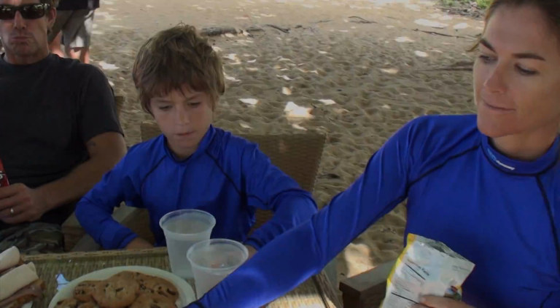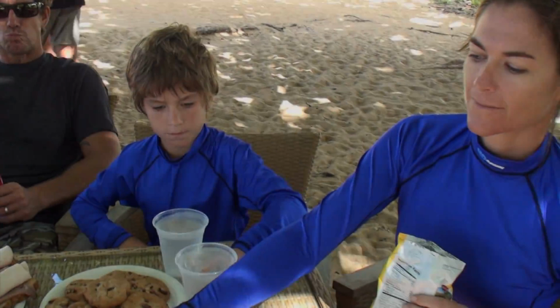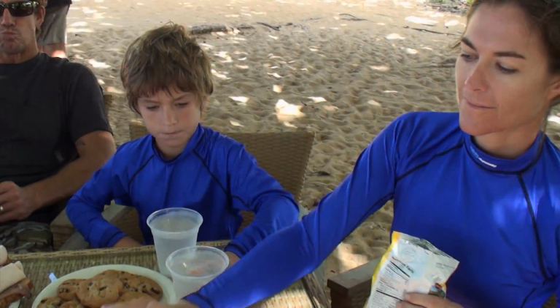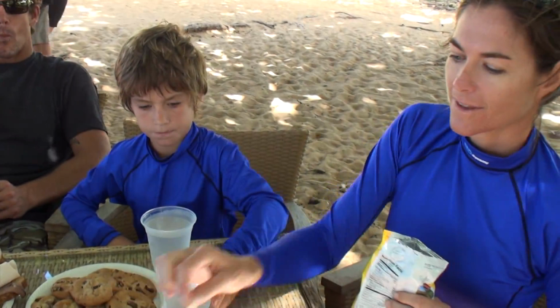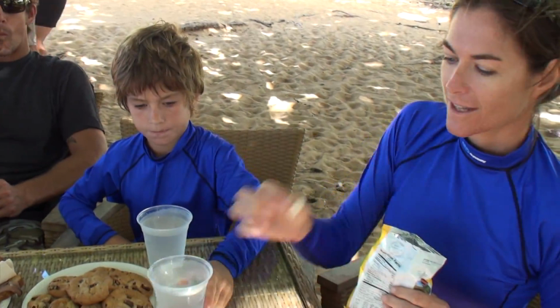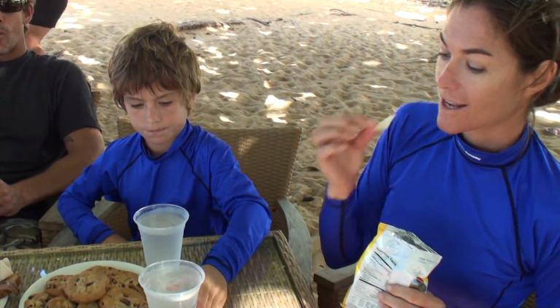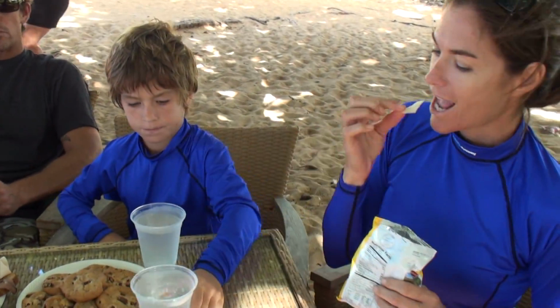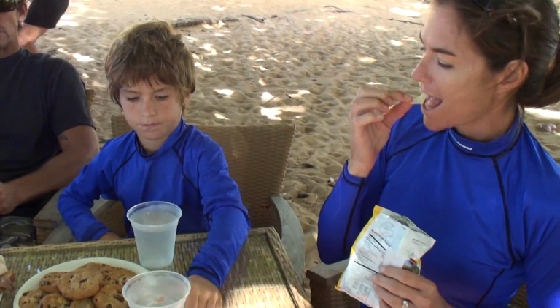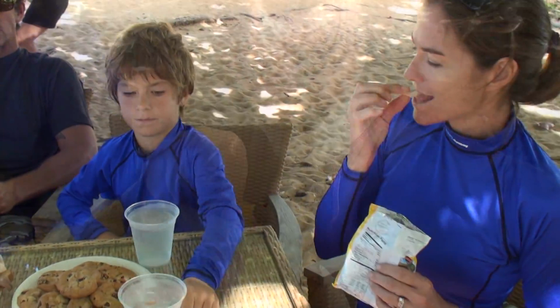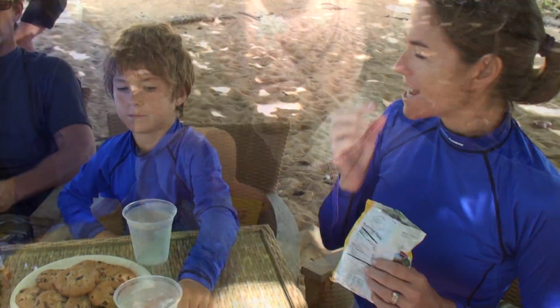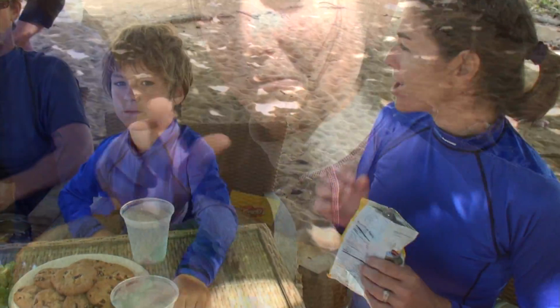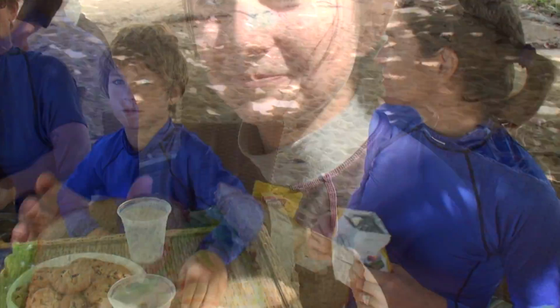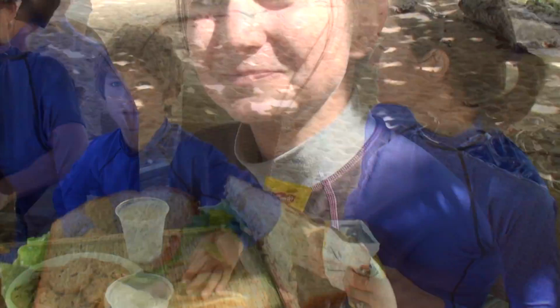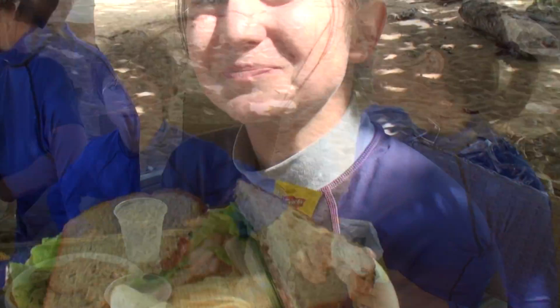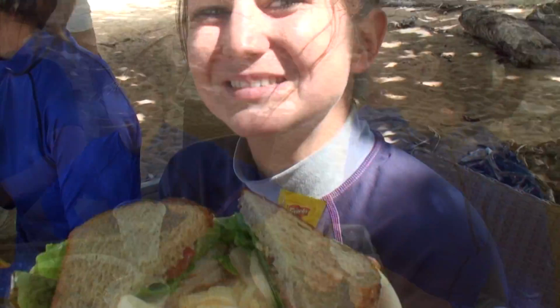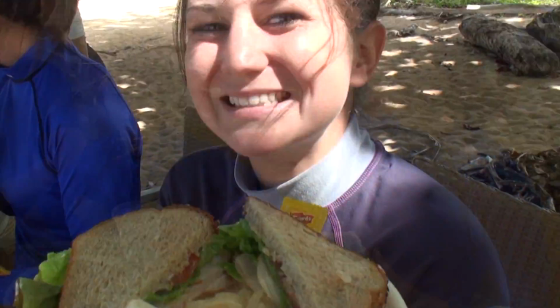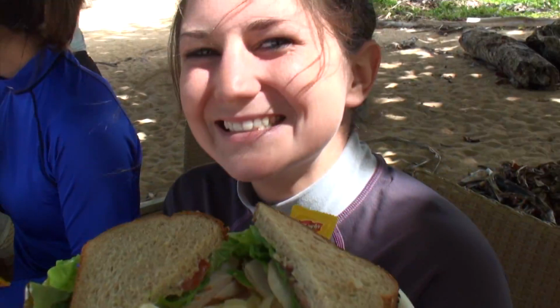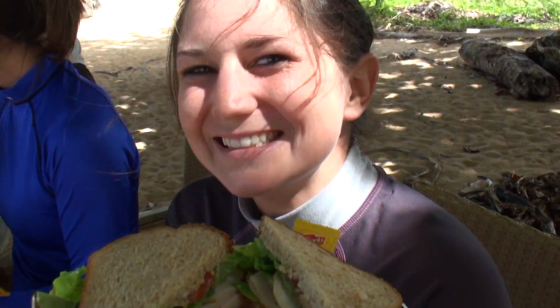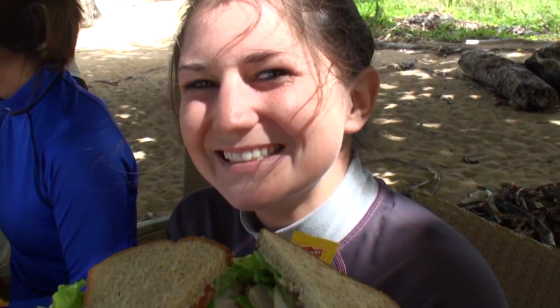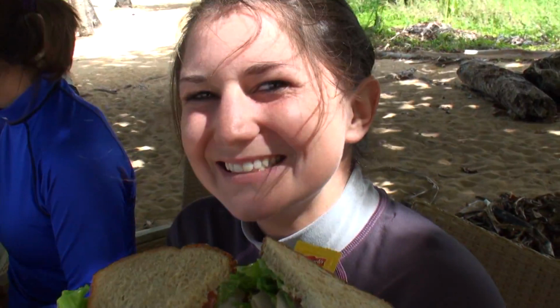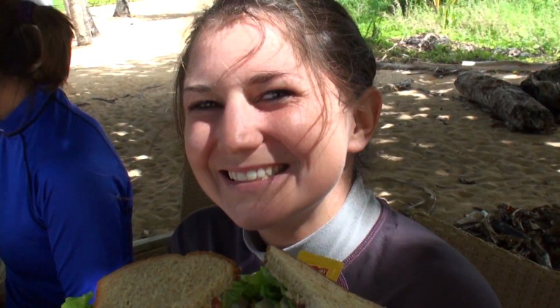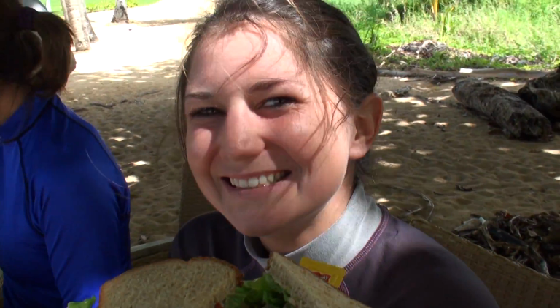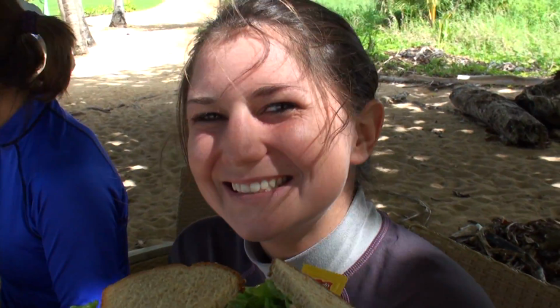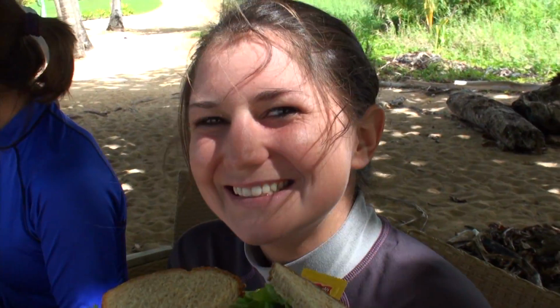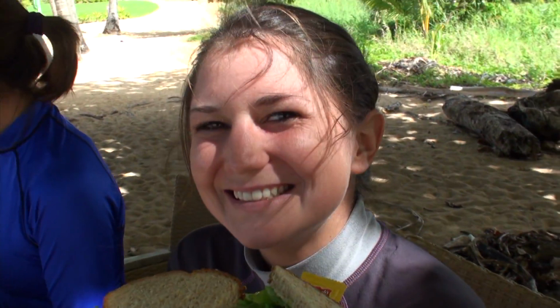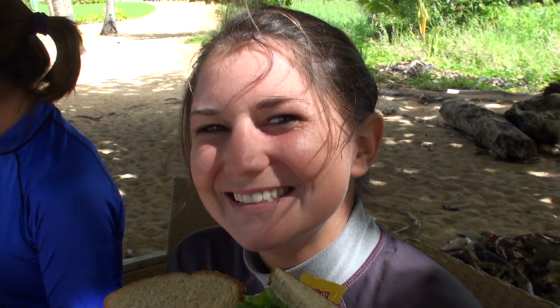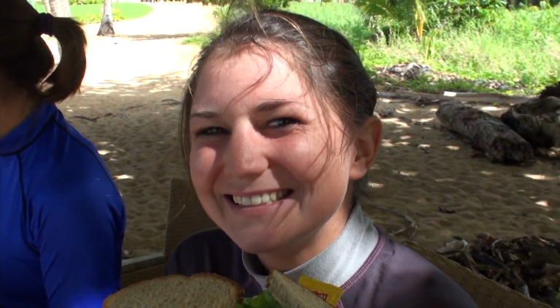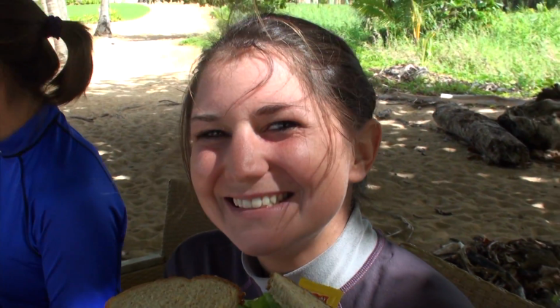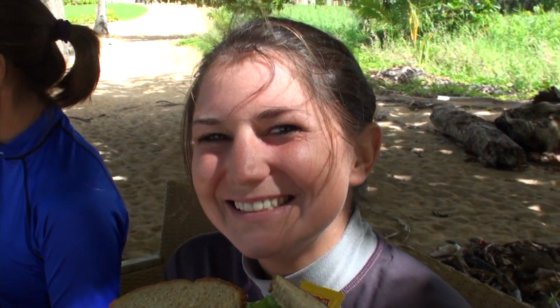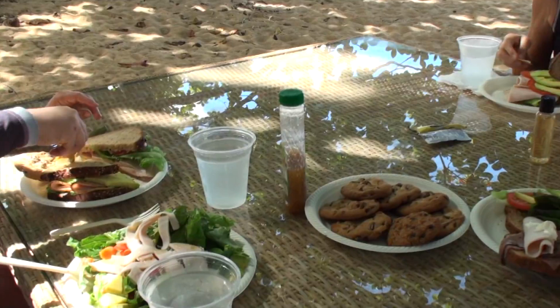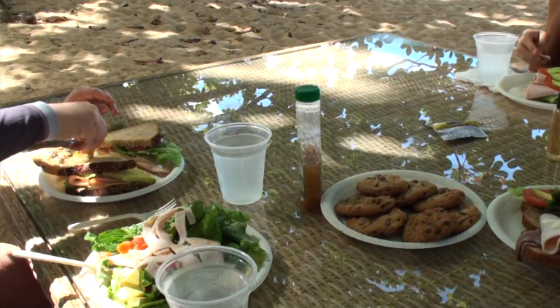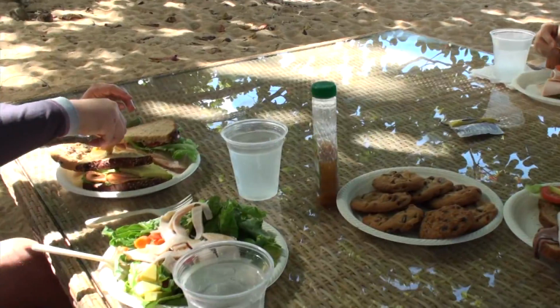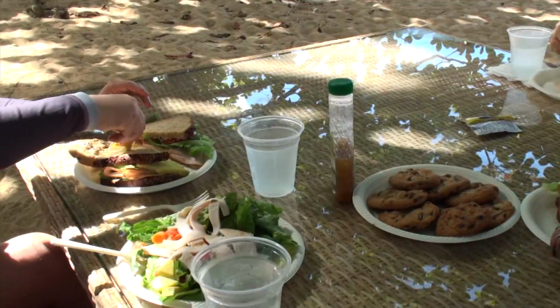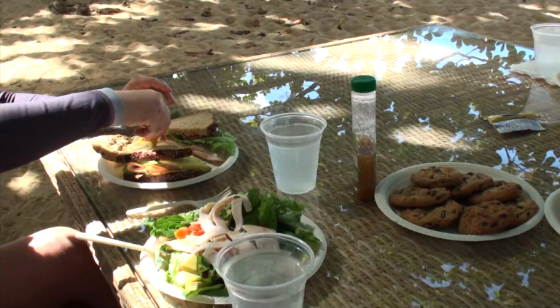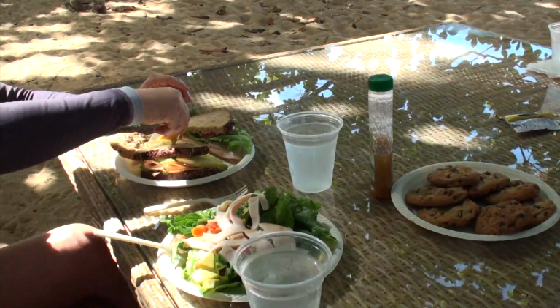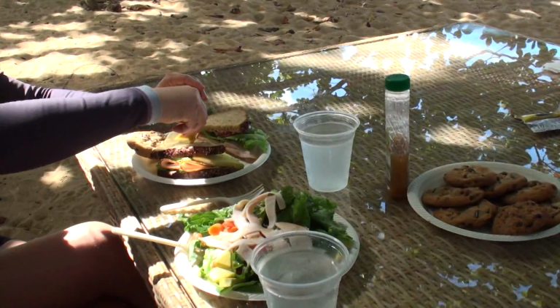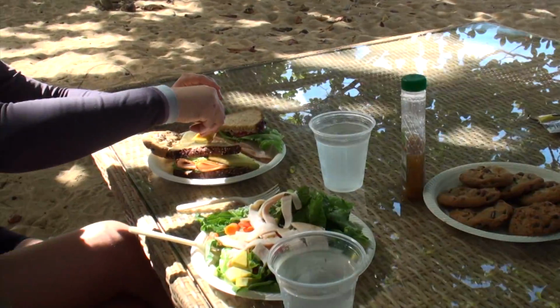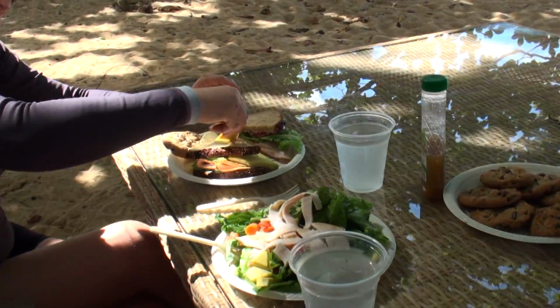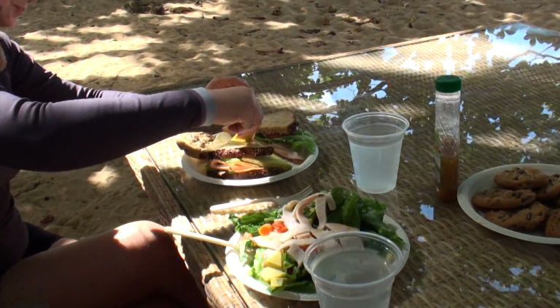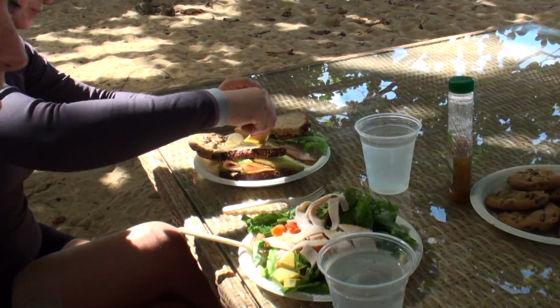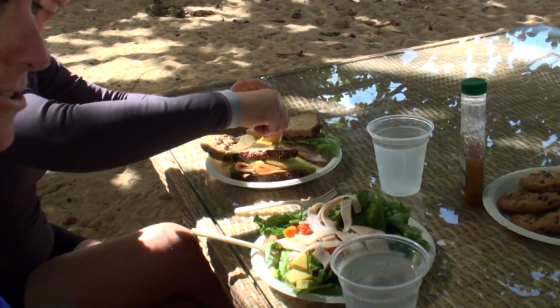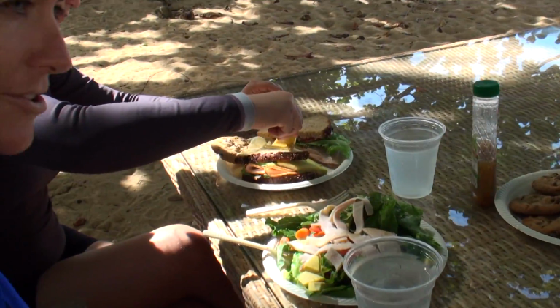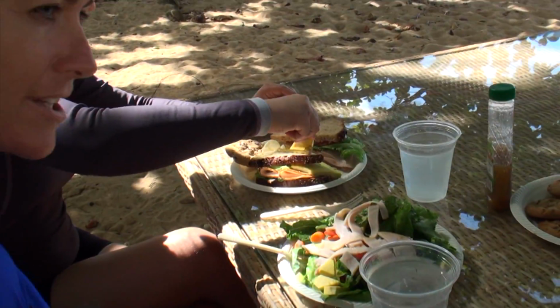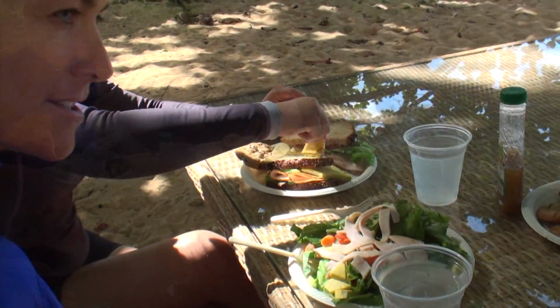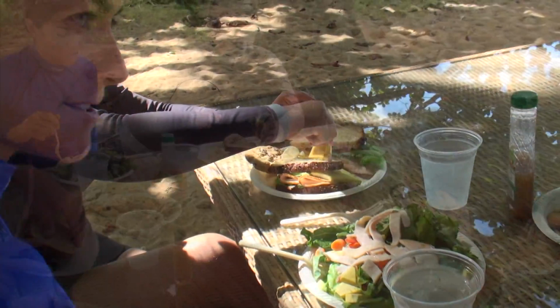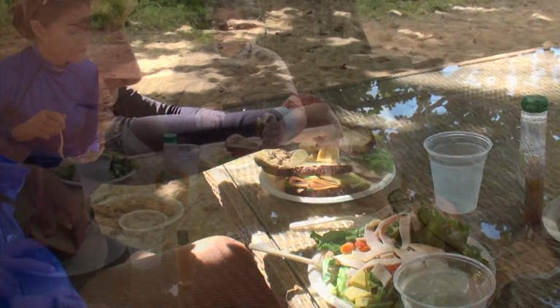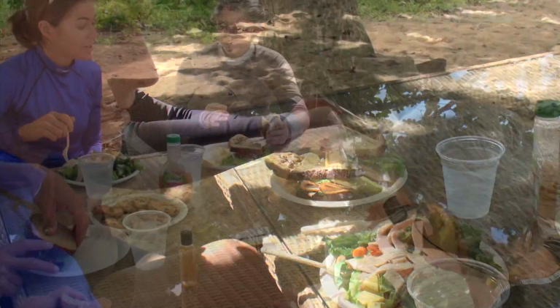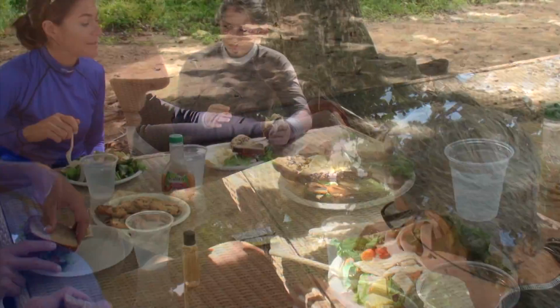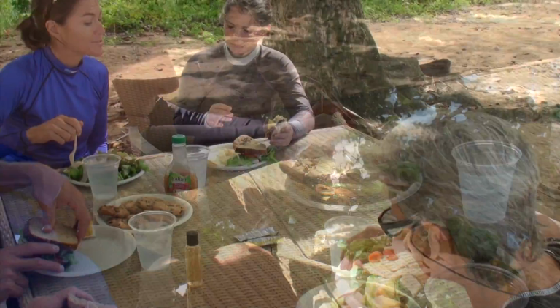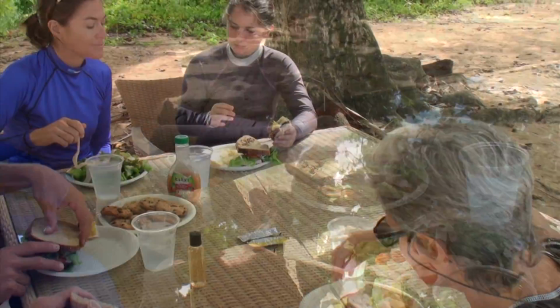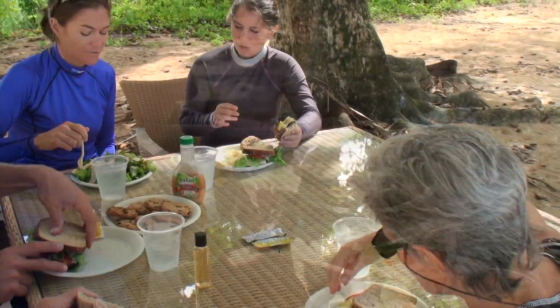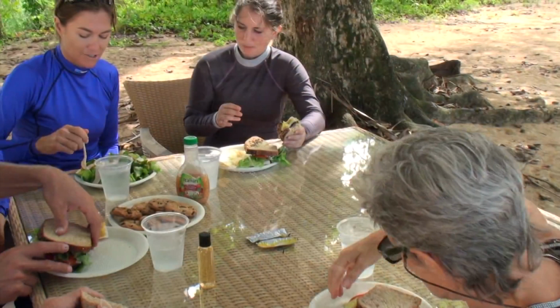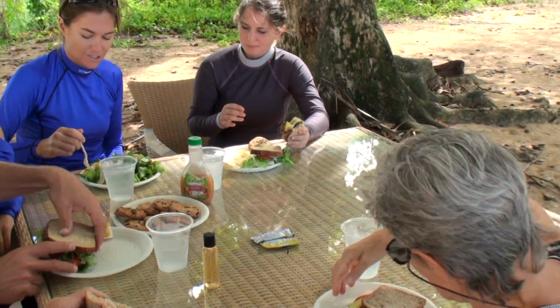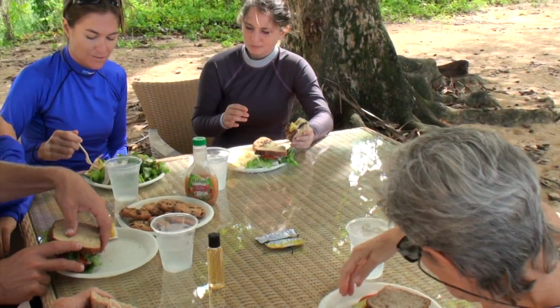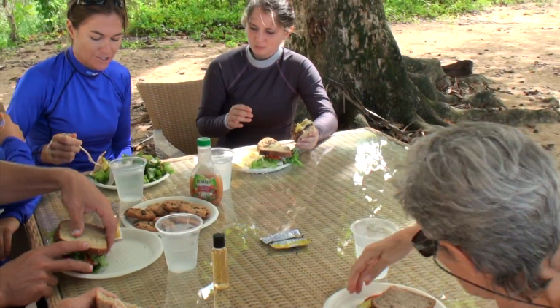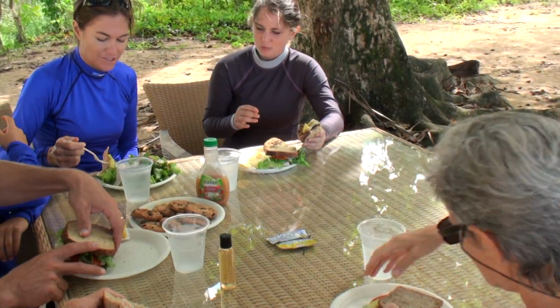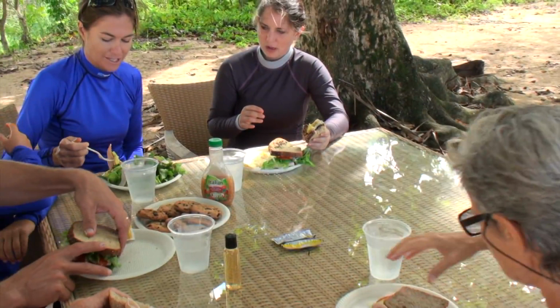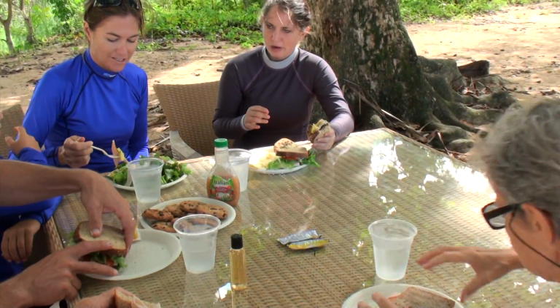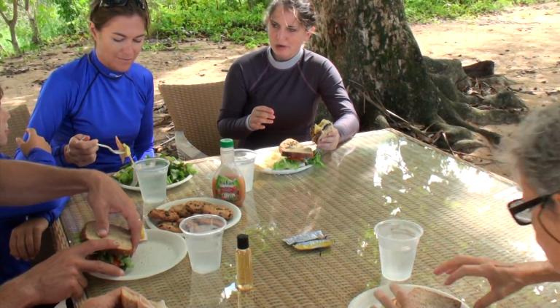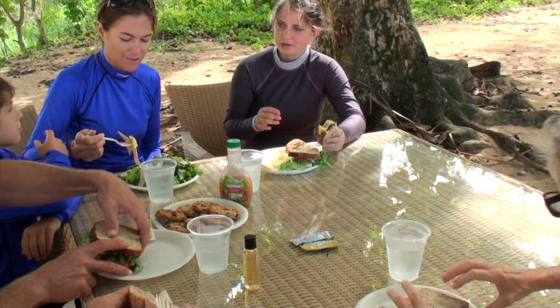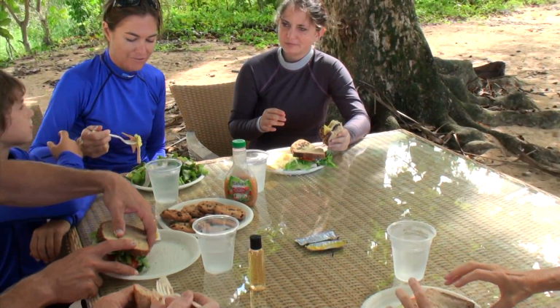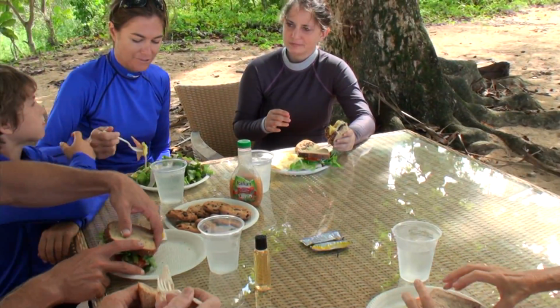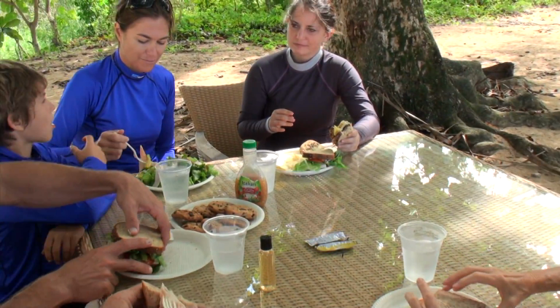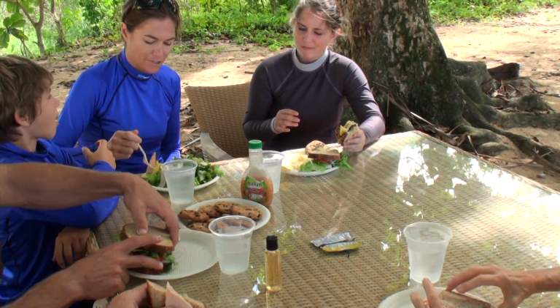Once we swim back to shore, we serve a satisfying lunch and get out the reference books so that we can talk about the fish that we've seen.